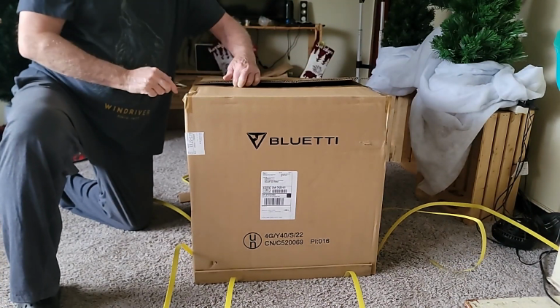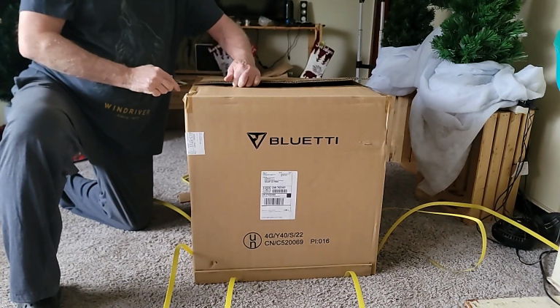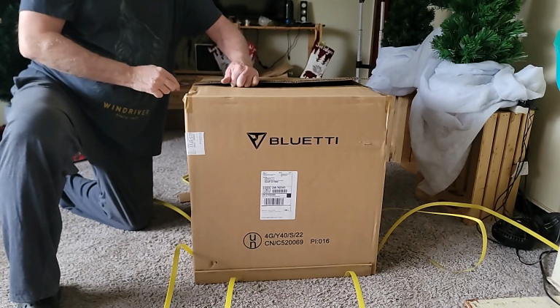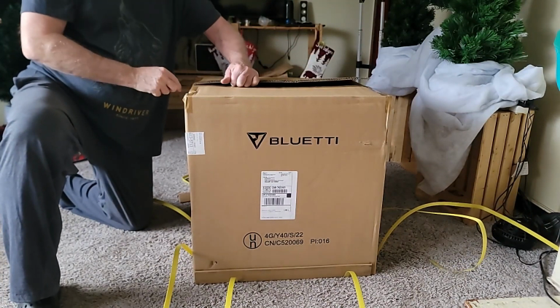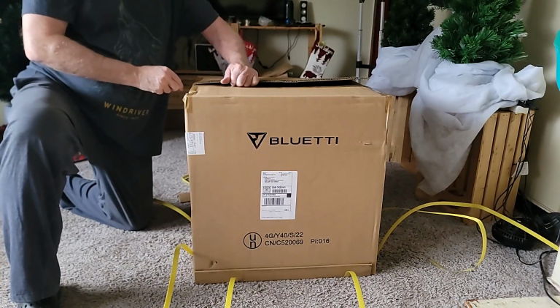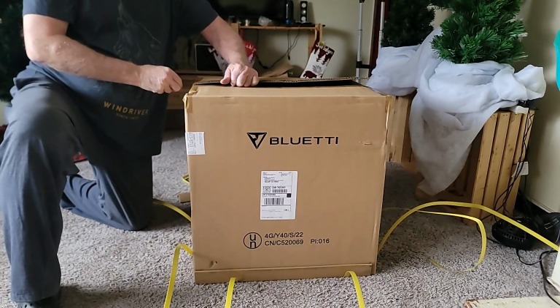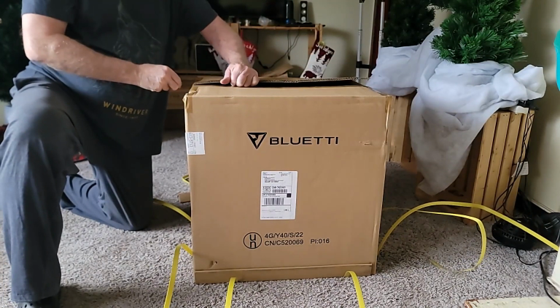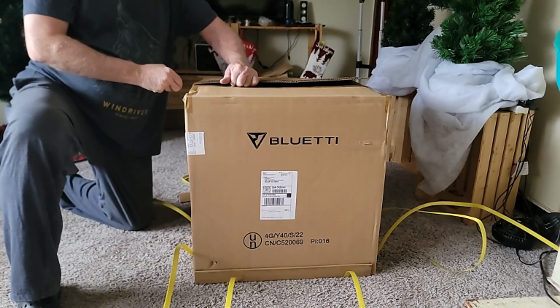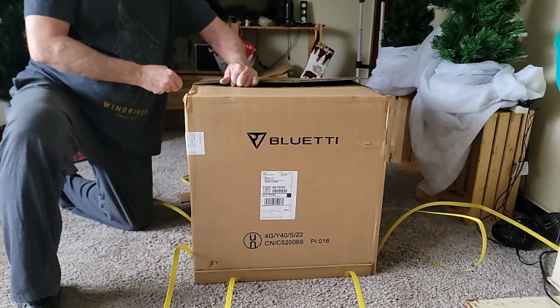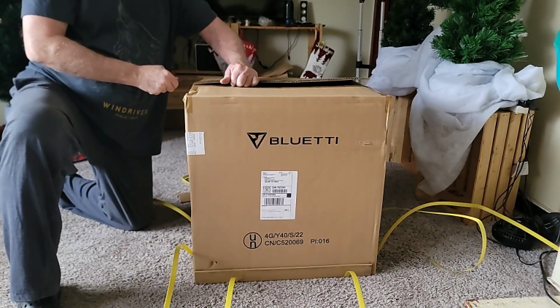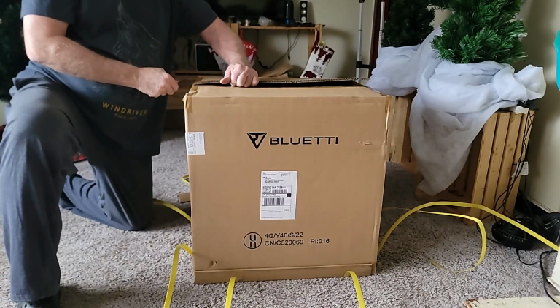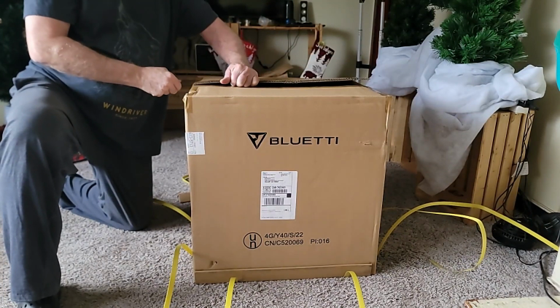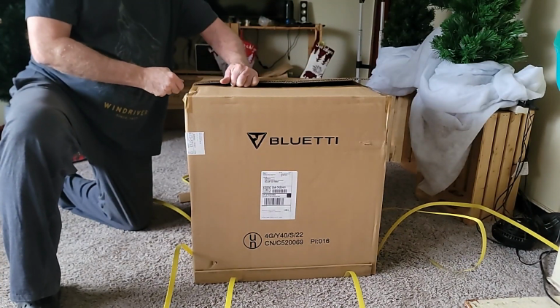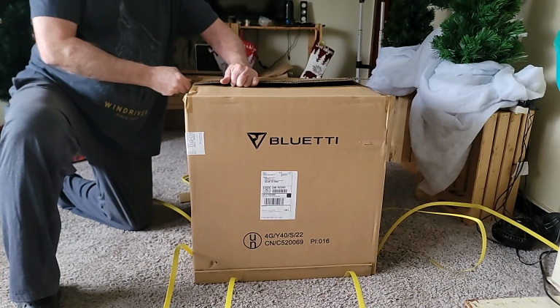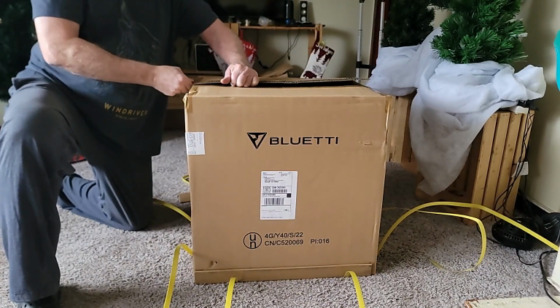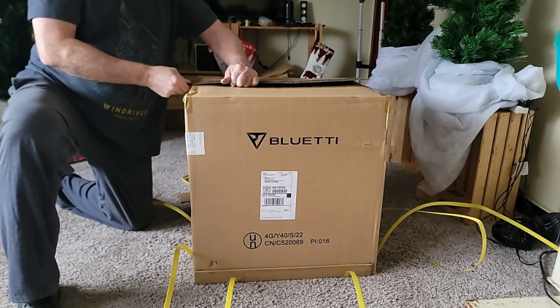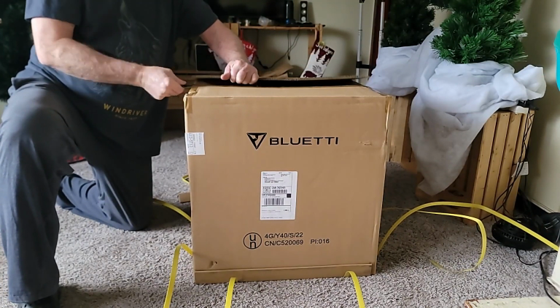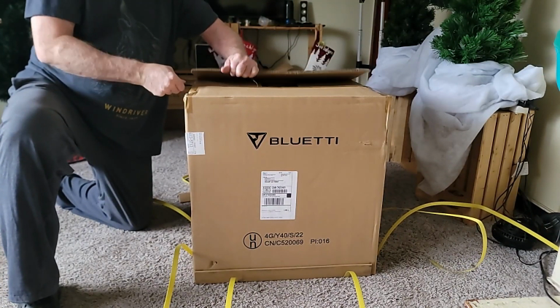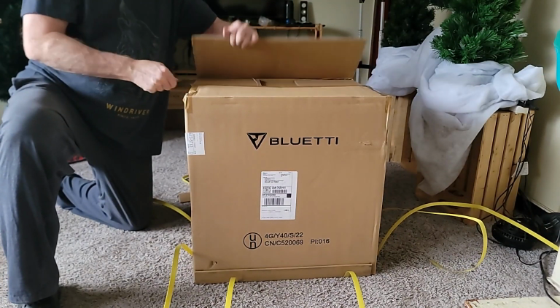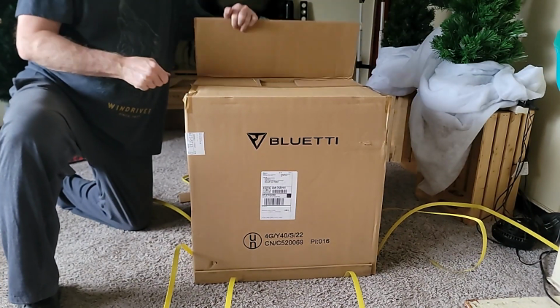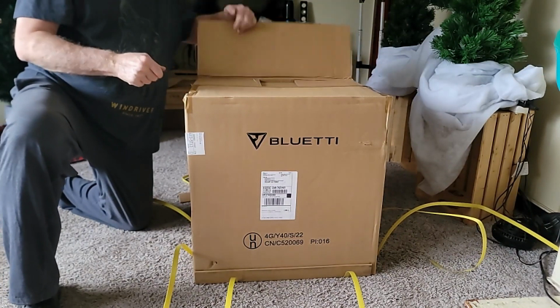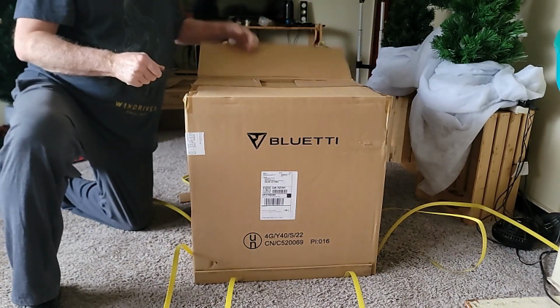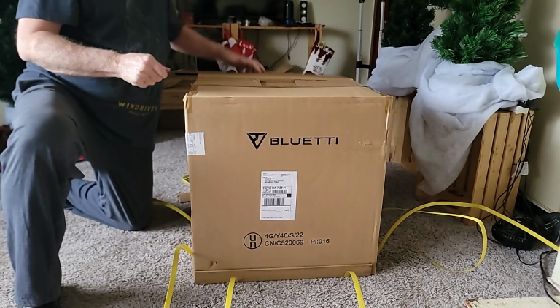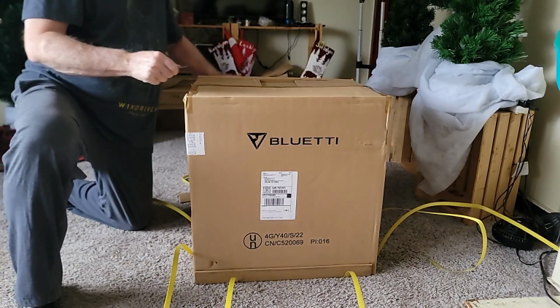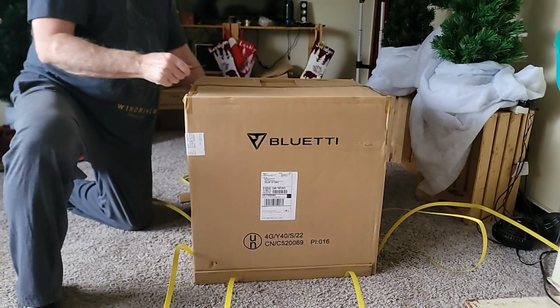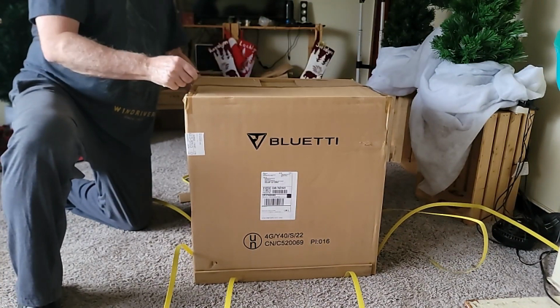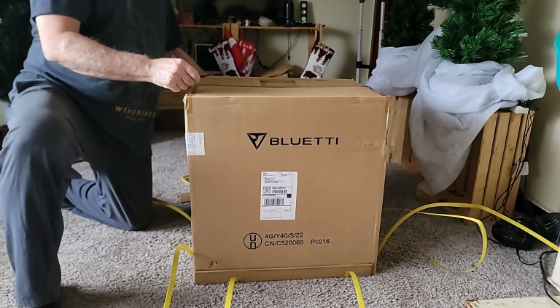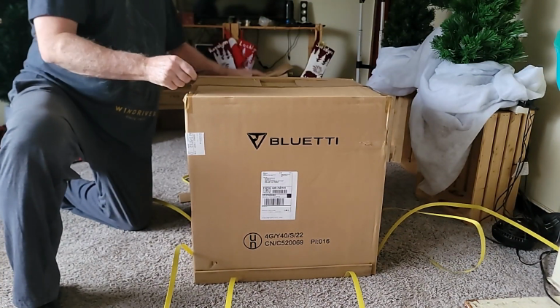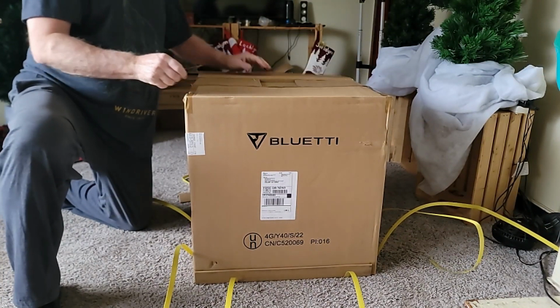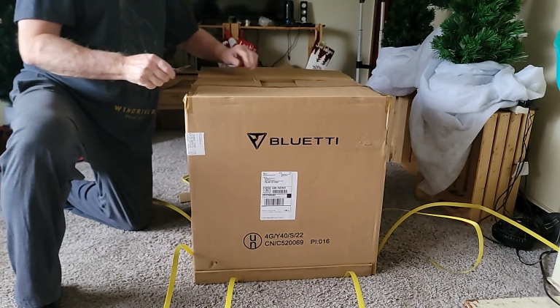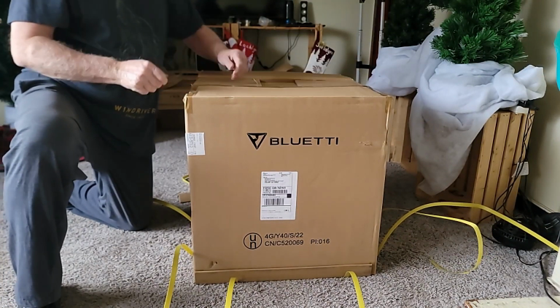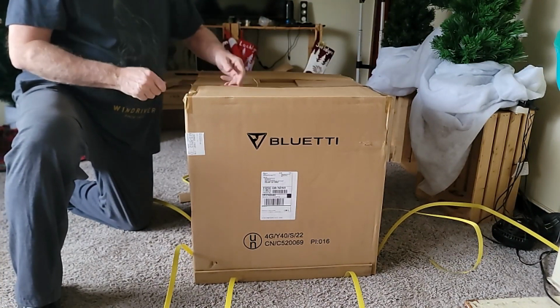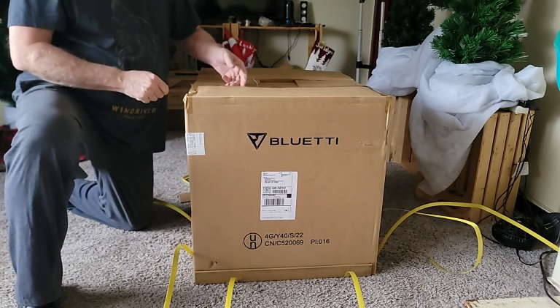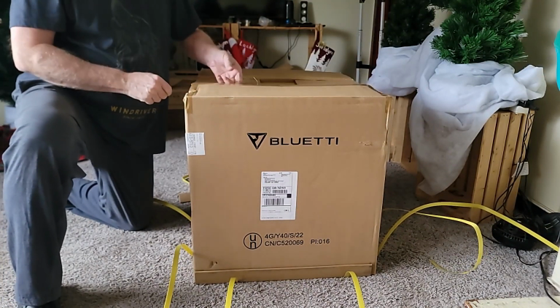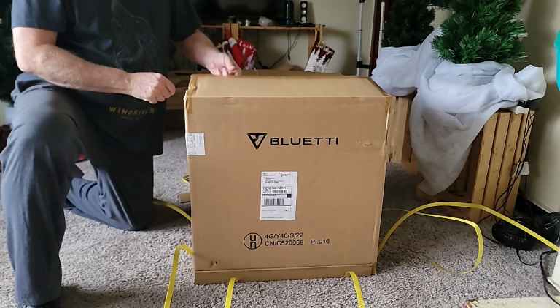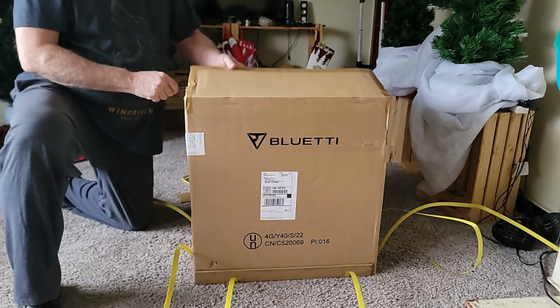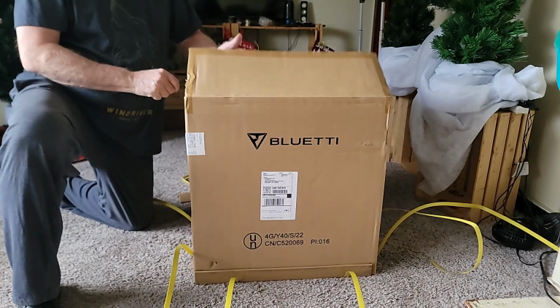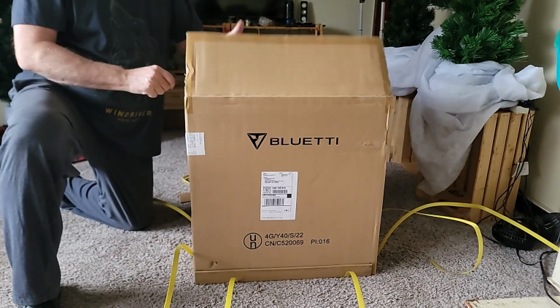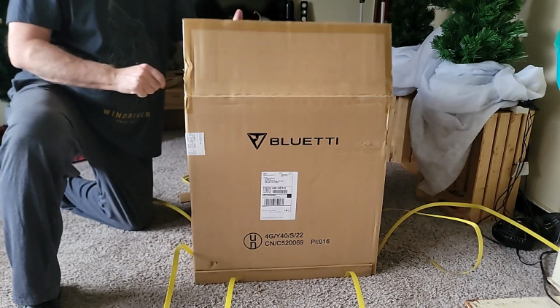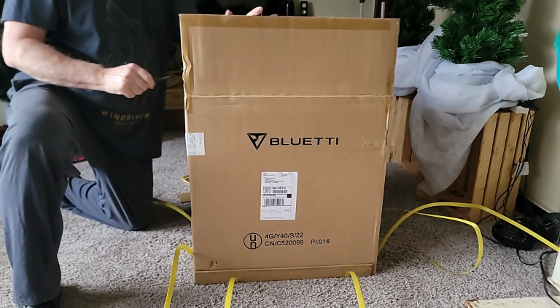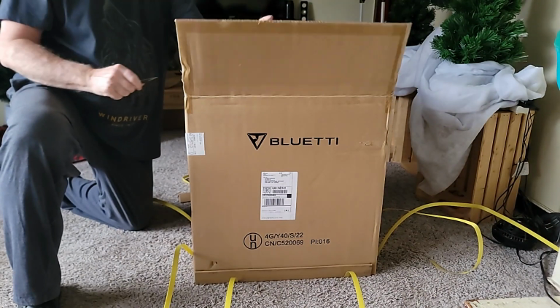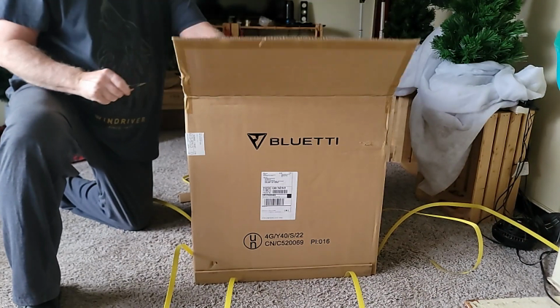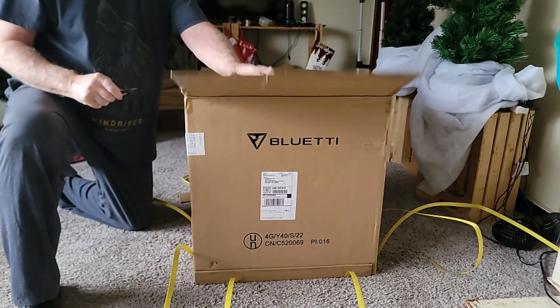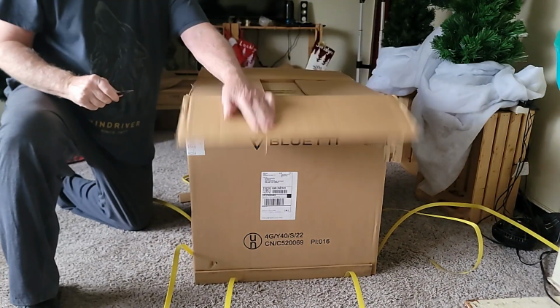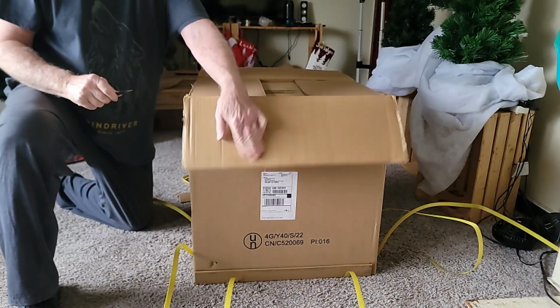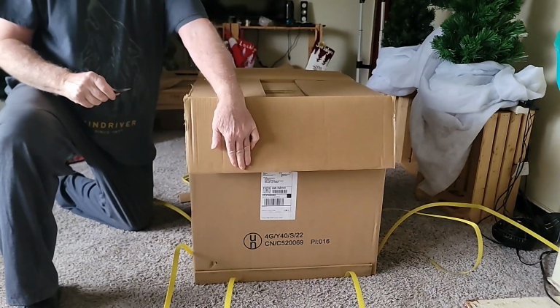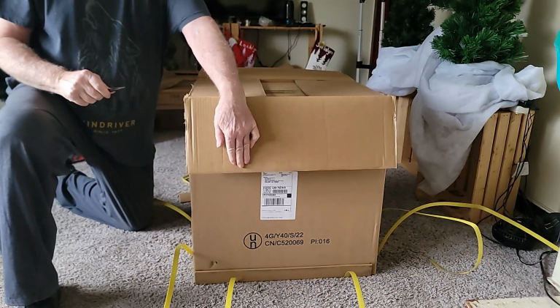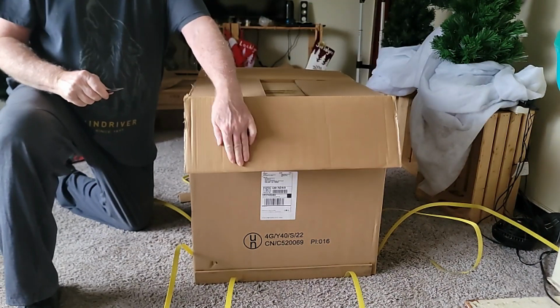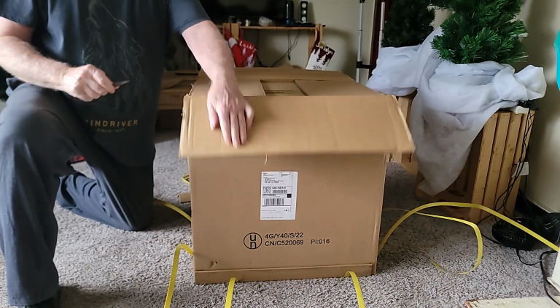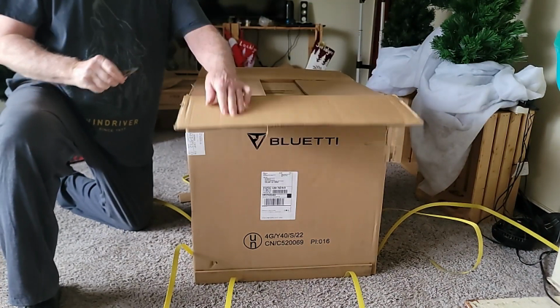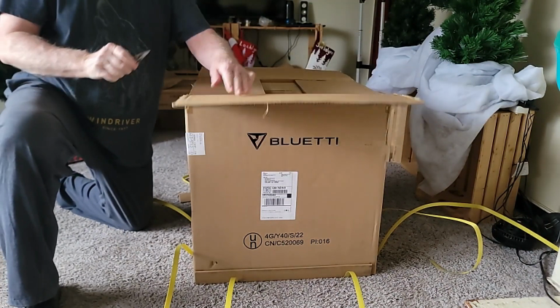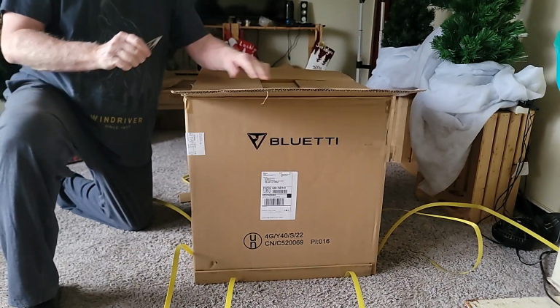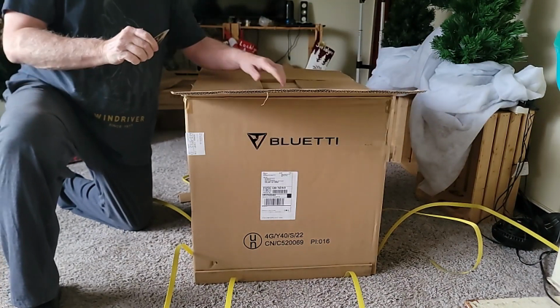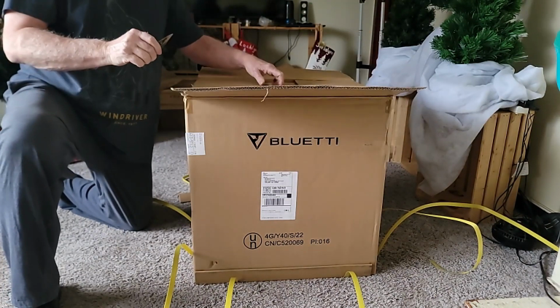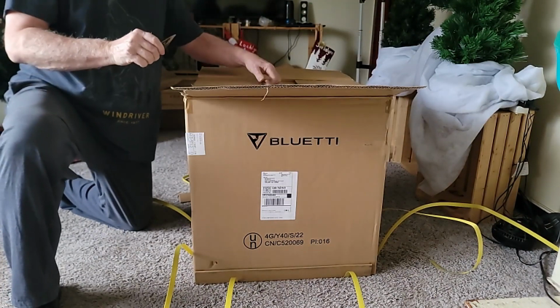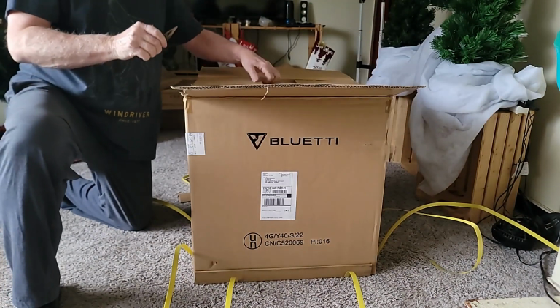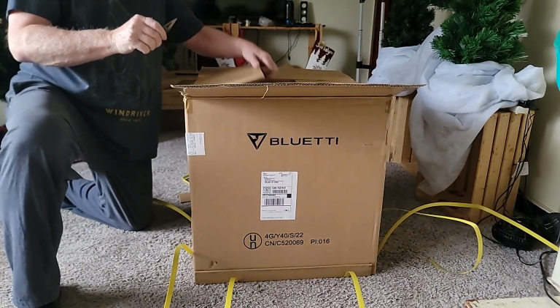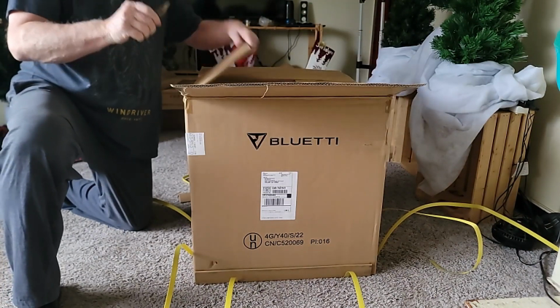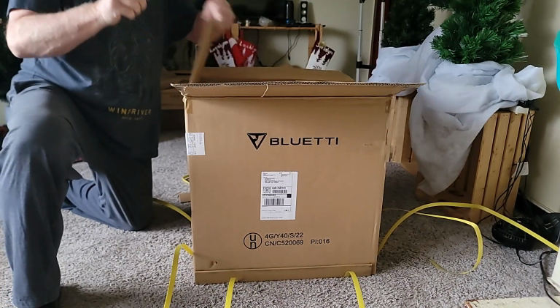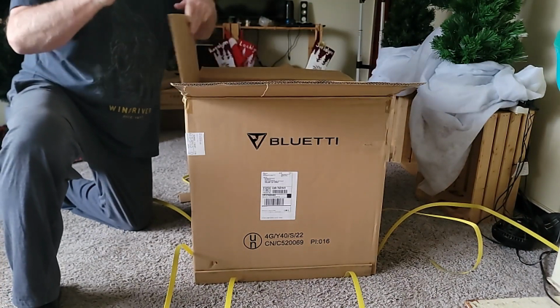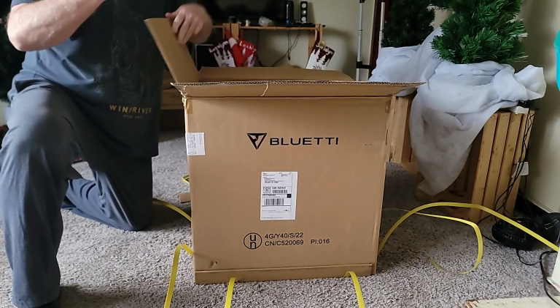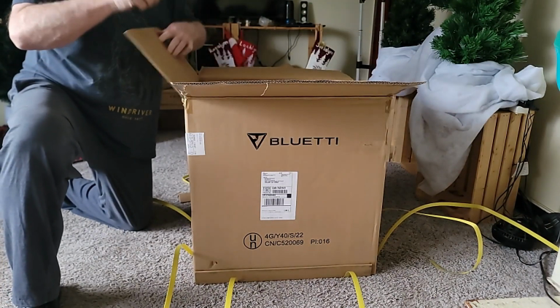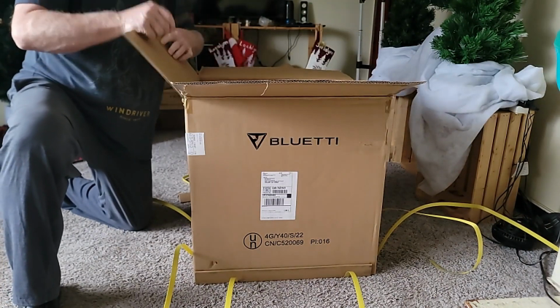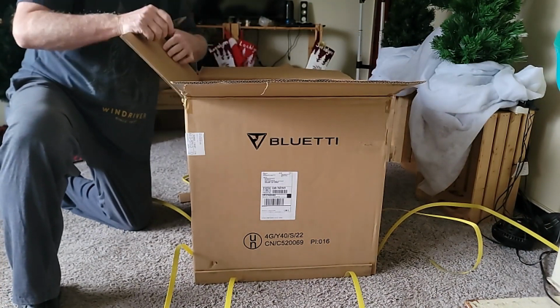We intend on taking this in our RV. We also have some solar panels on the way.